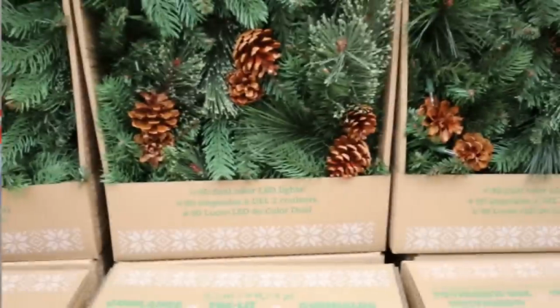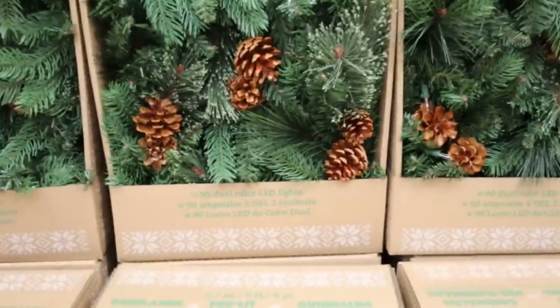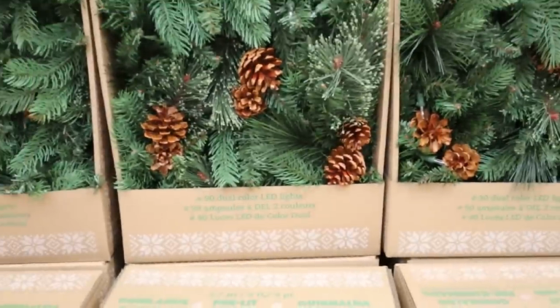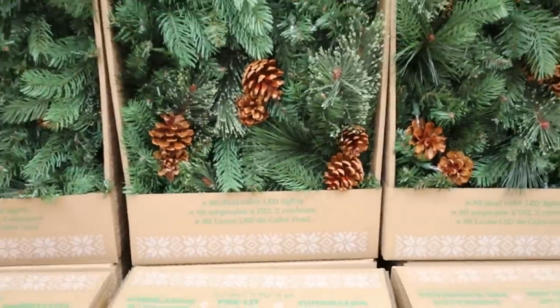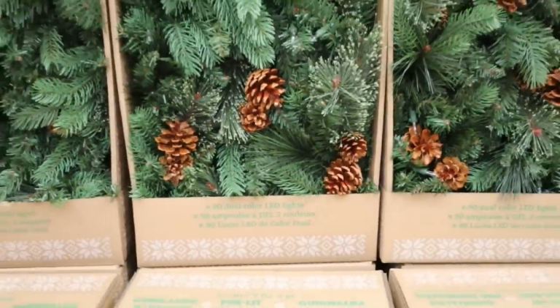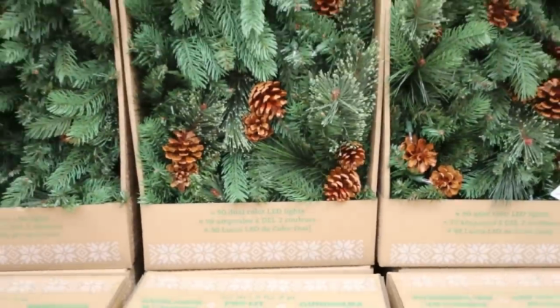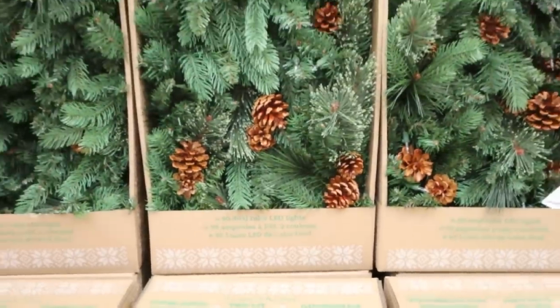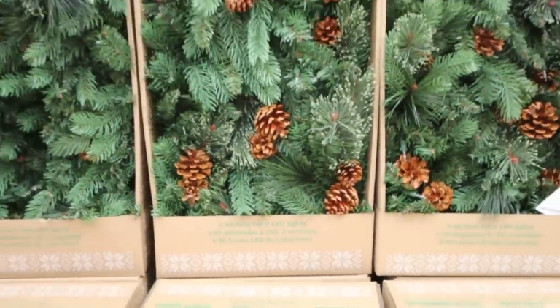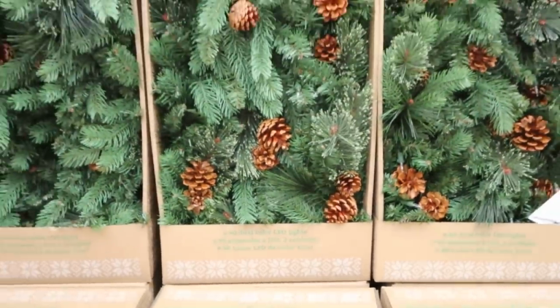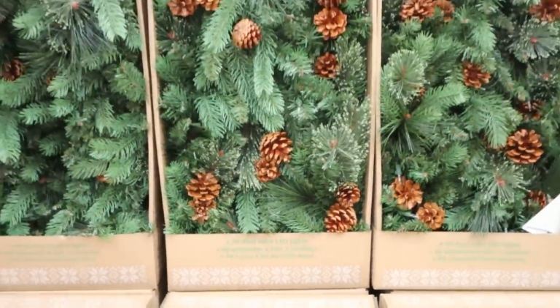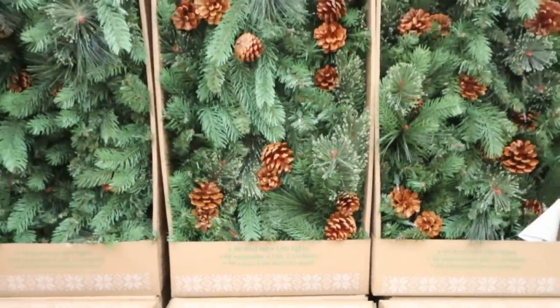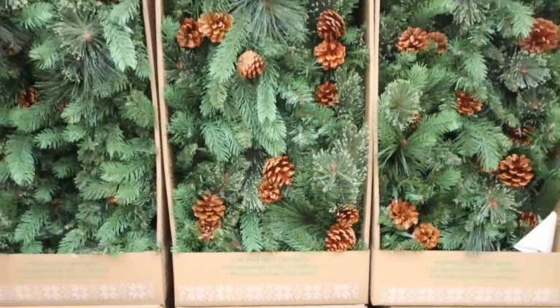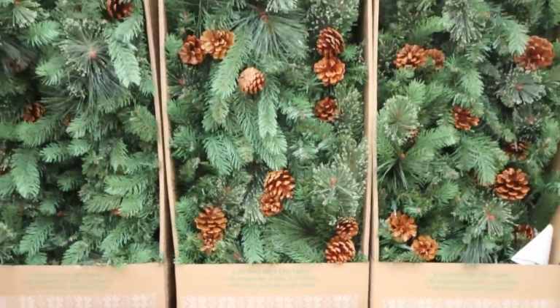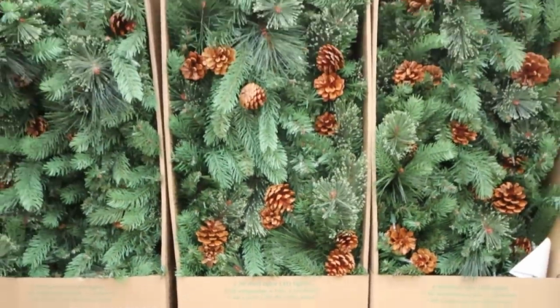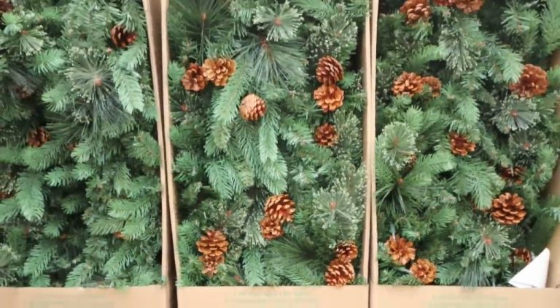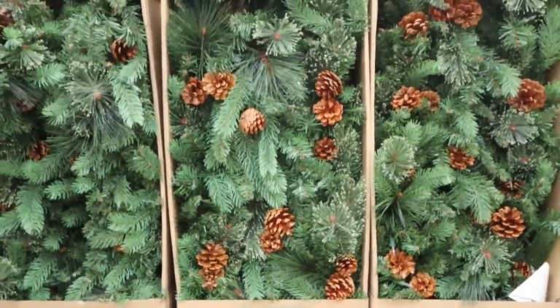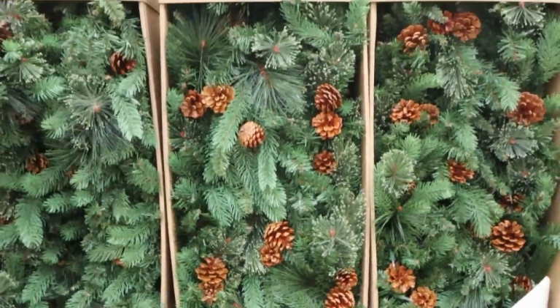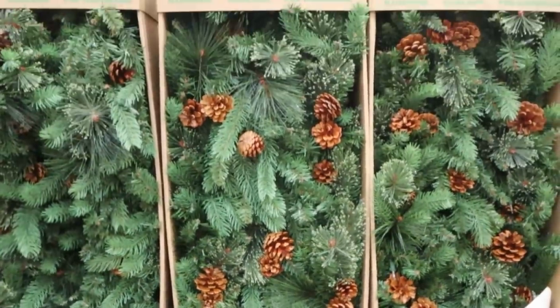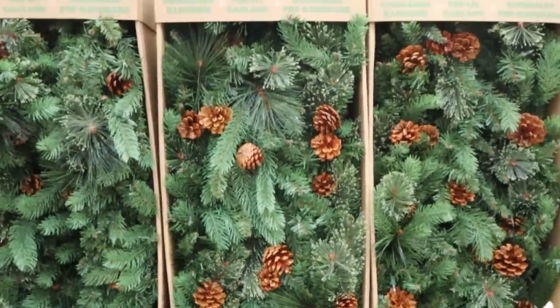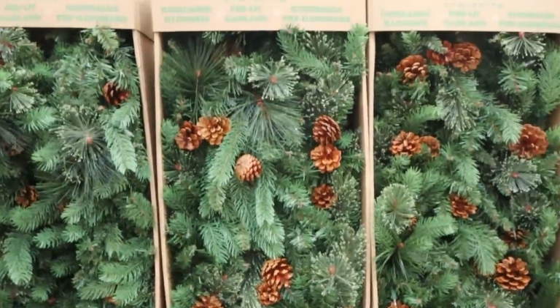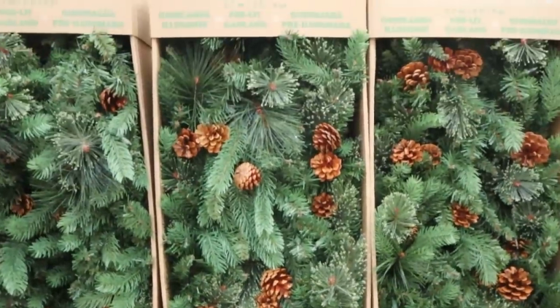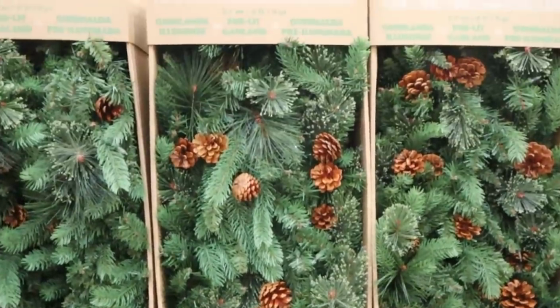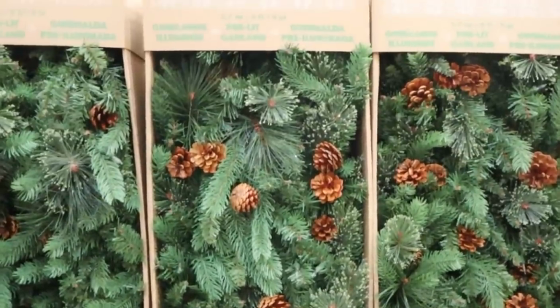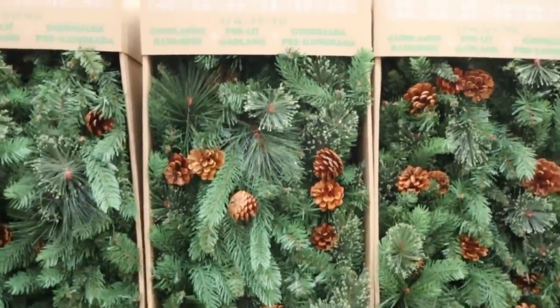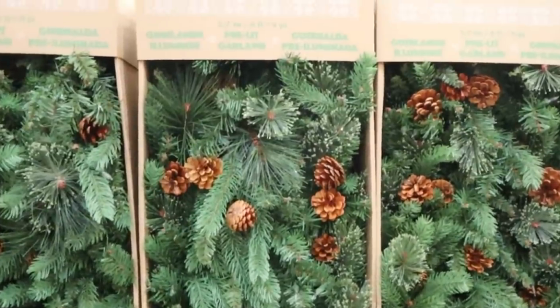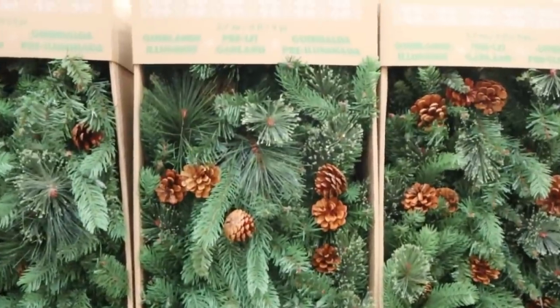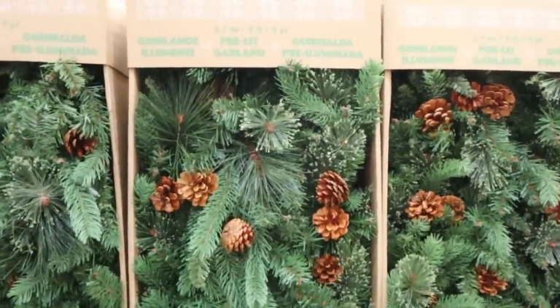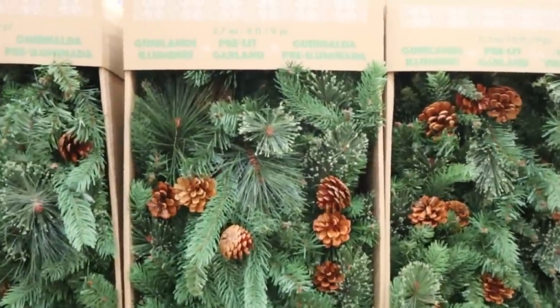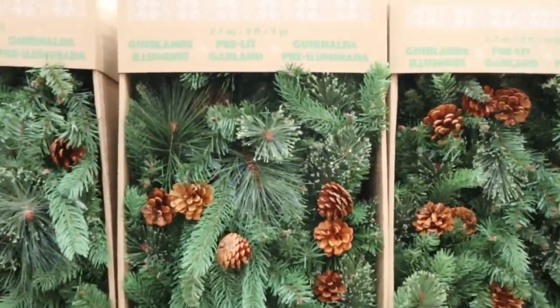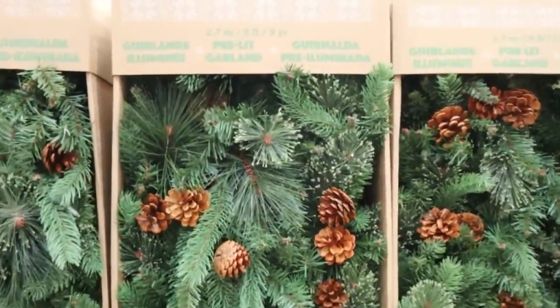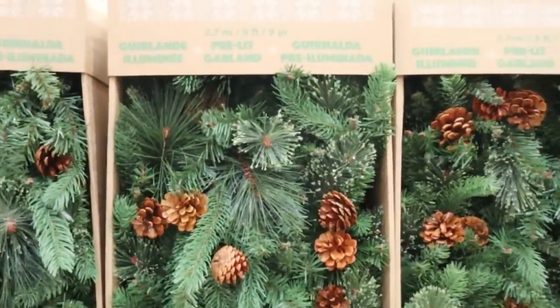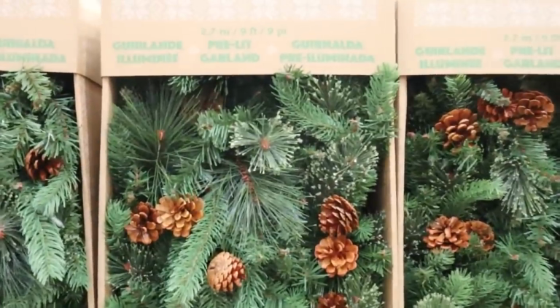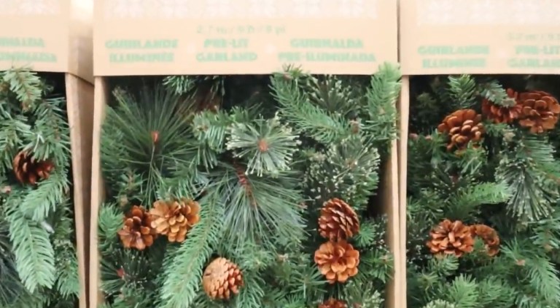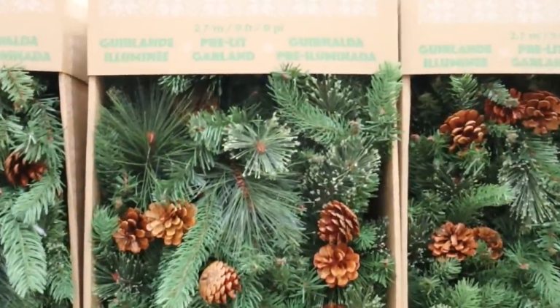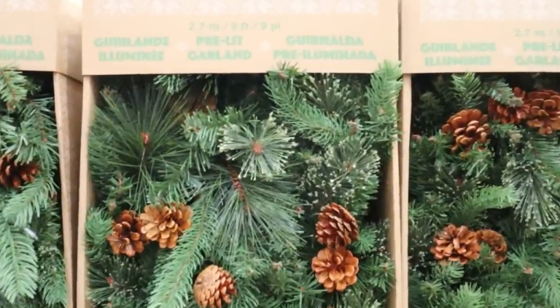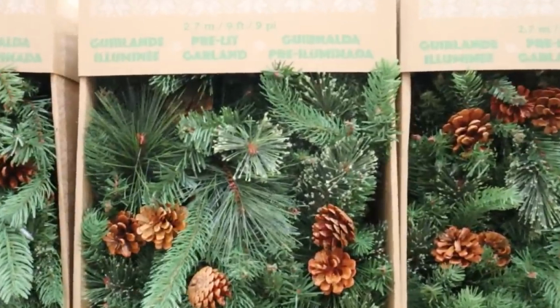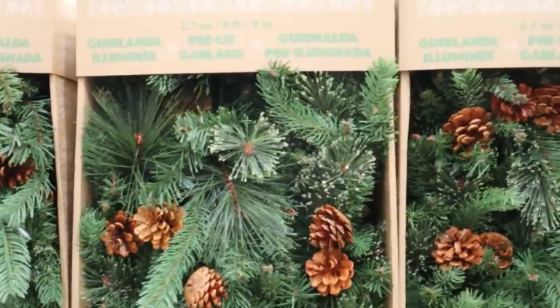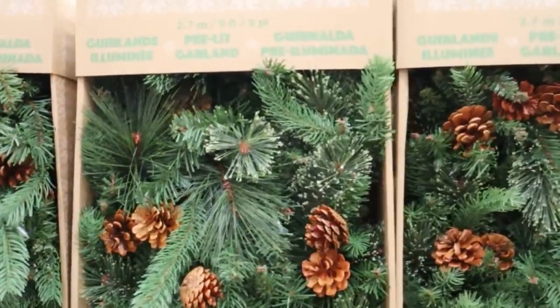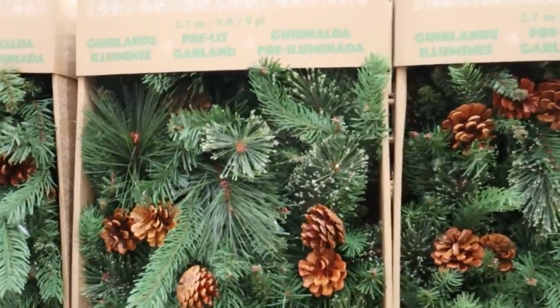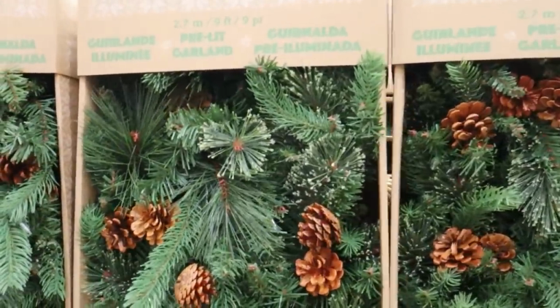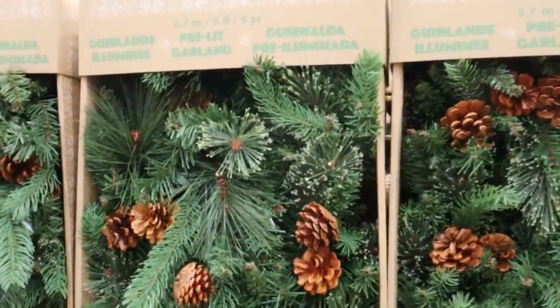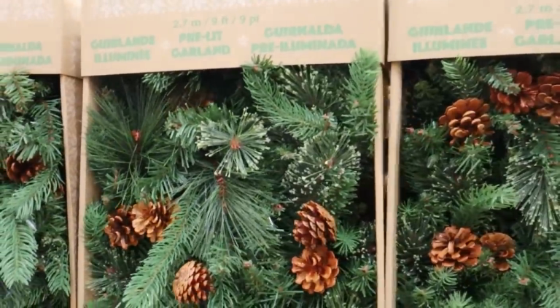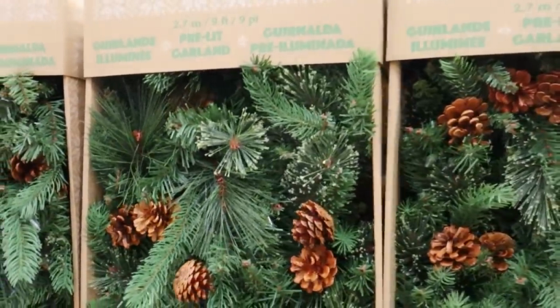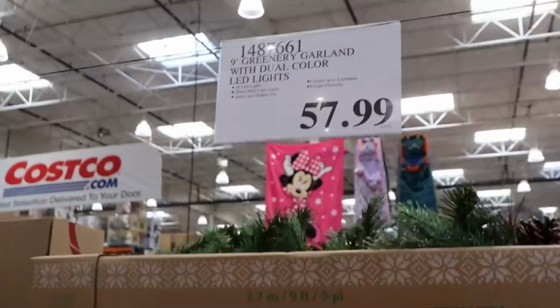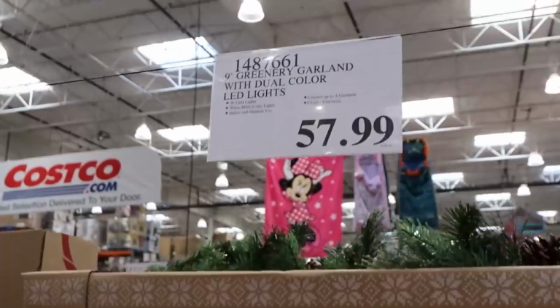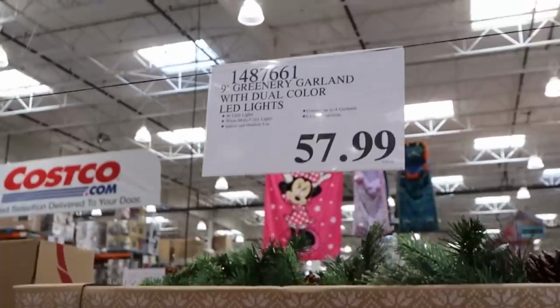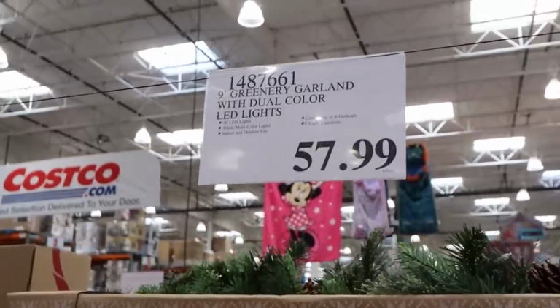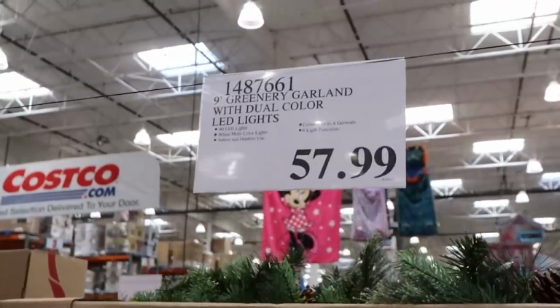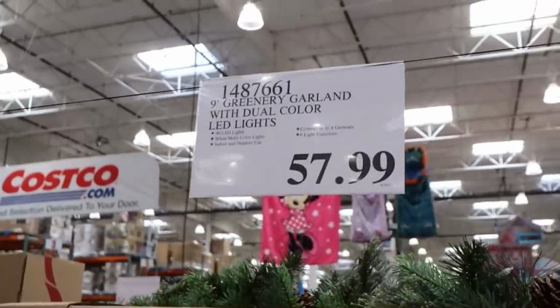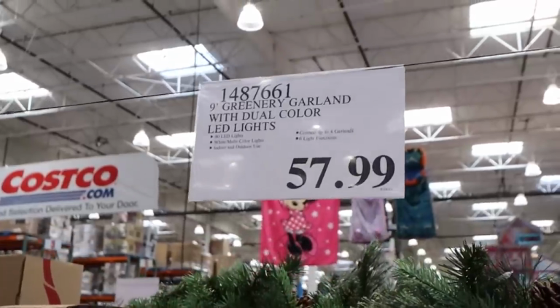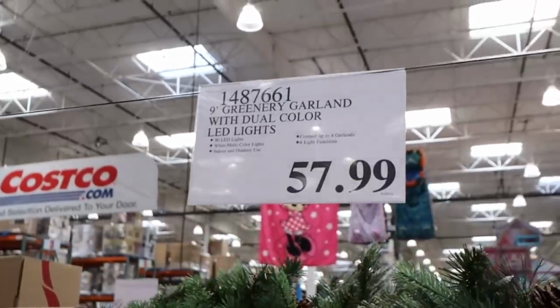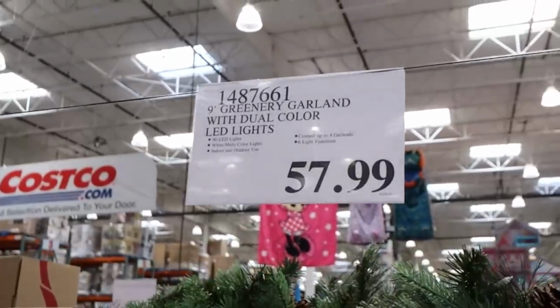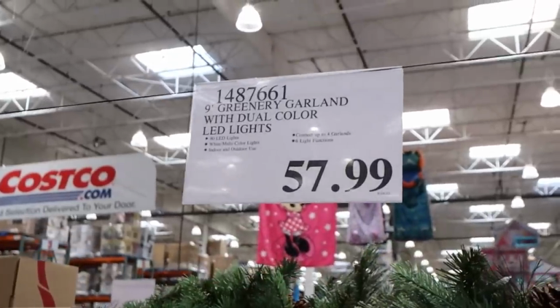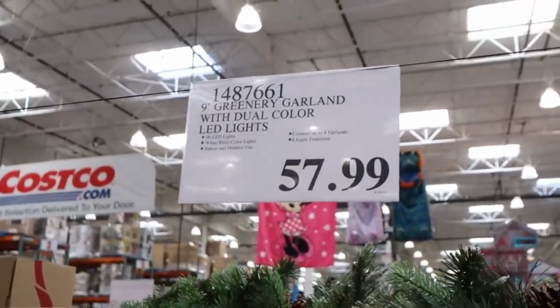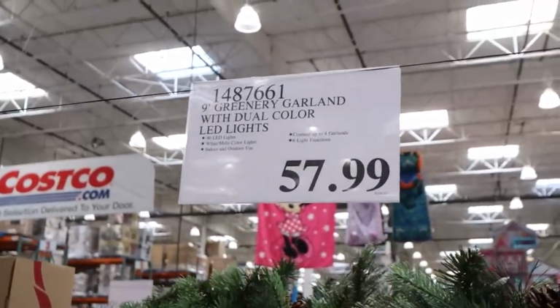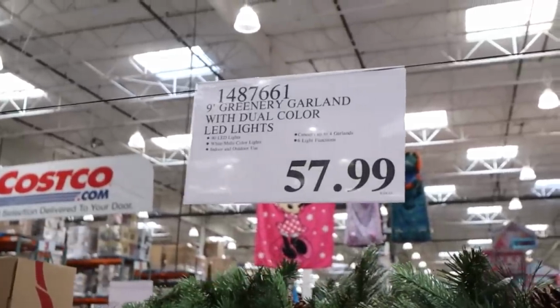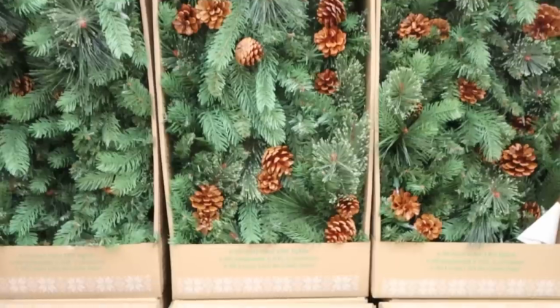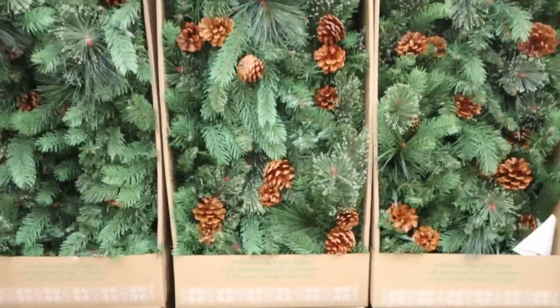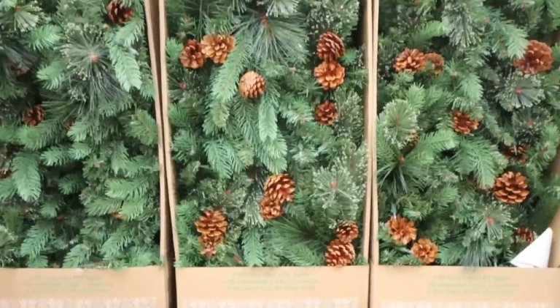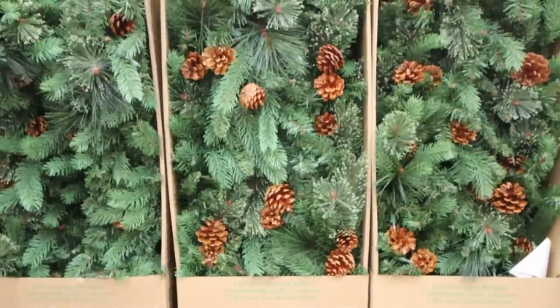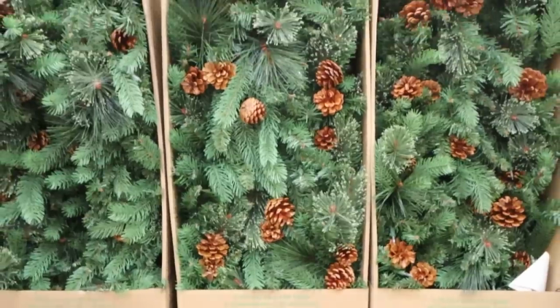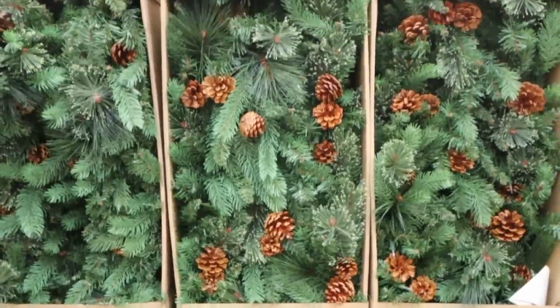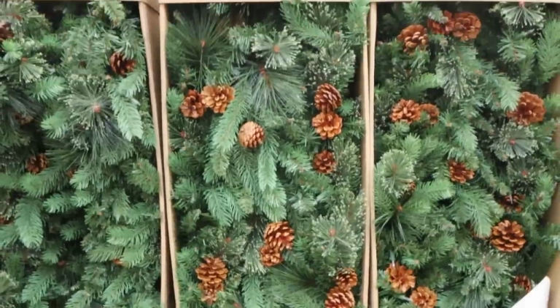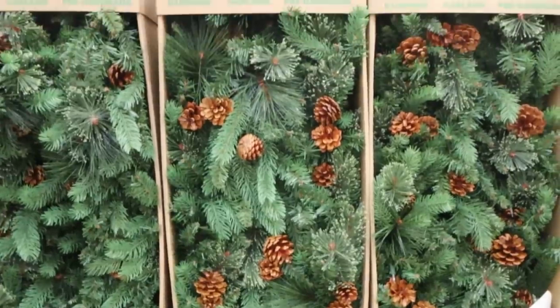Costco has some really great quality garlands. This one is pre-lit, it's nine feet long. It's pretty pricey, but it's a nice quality one.